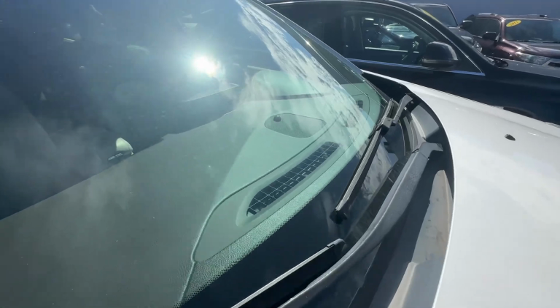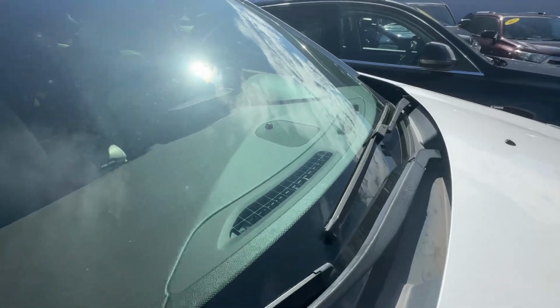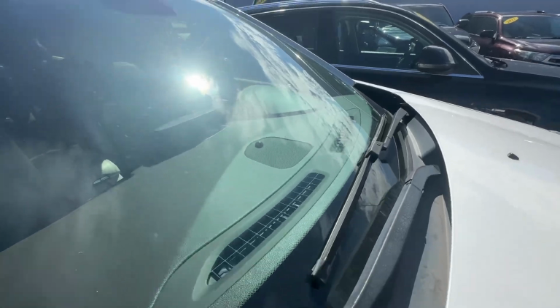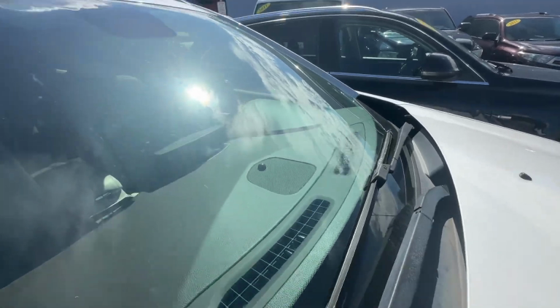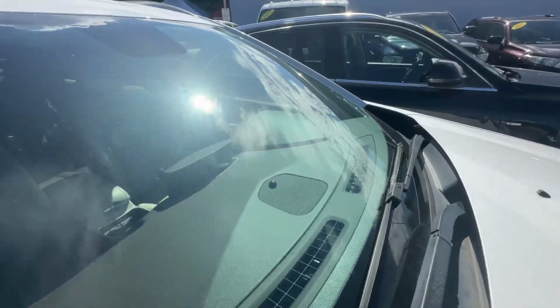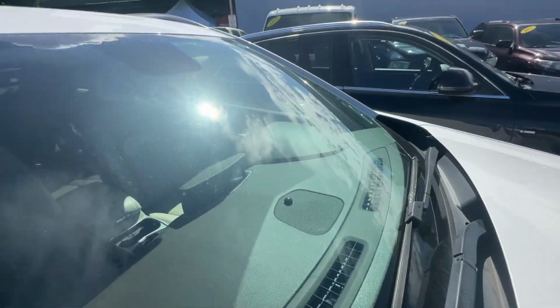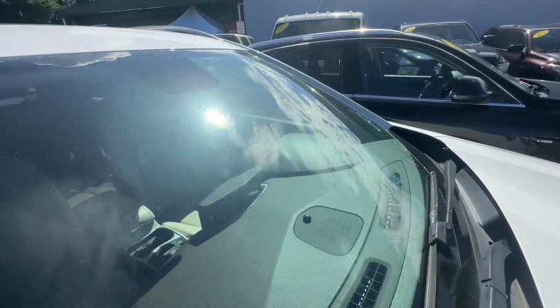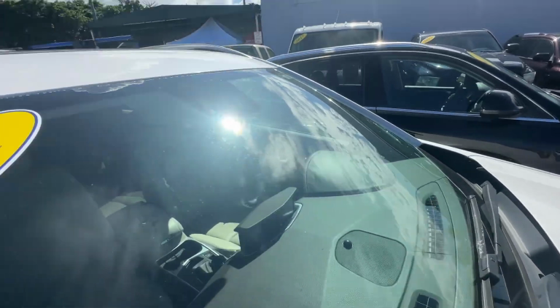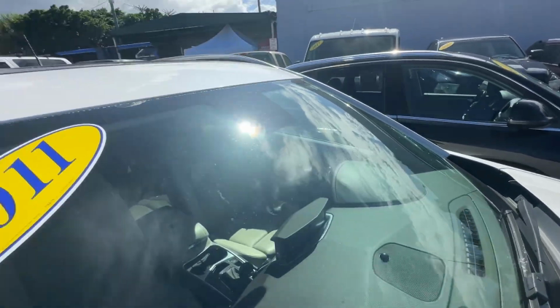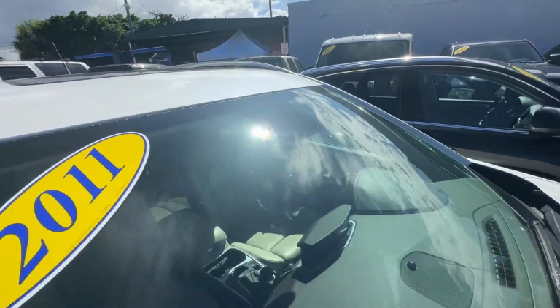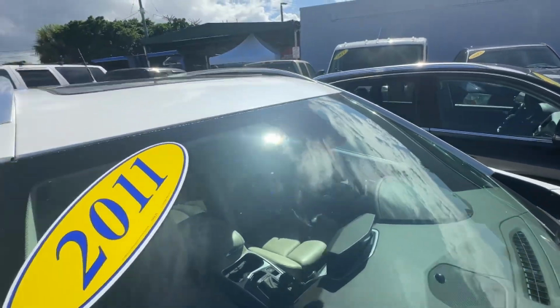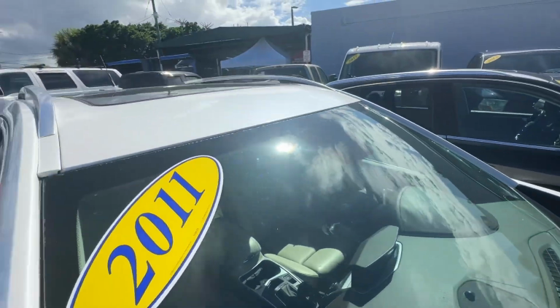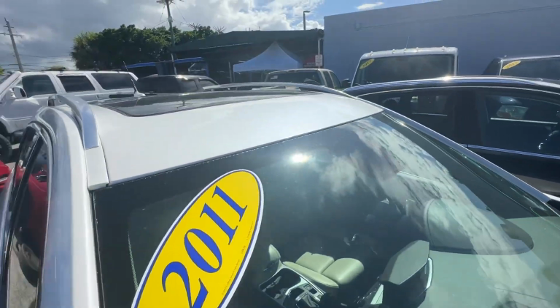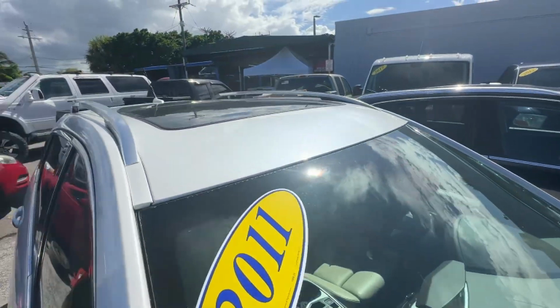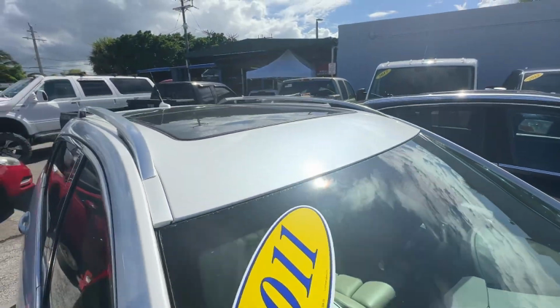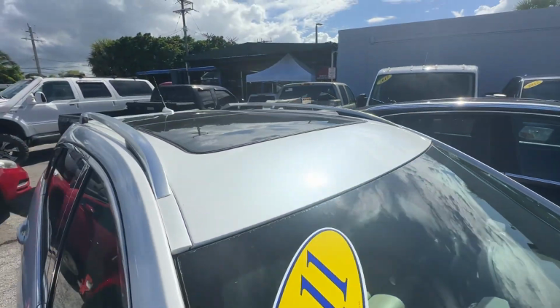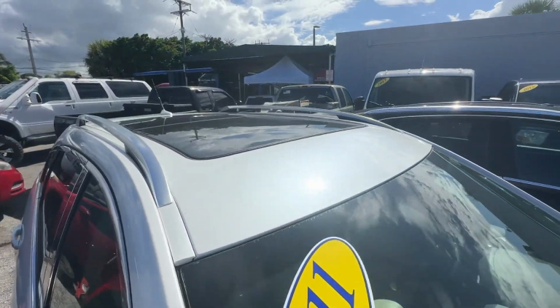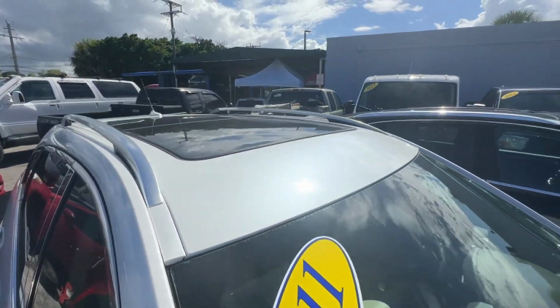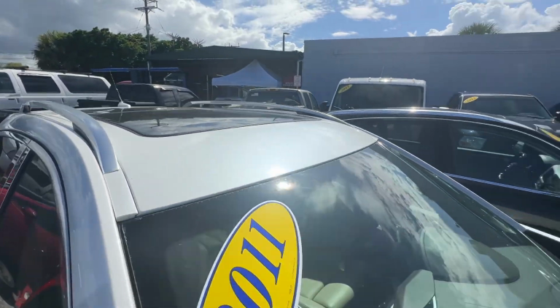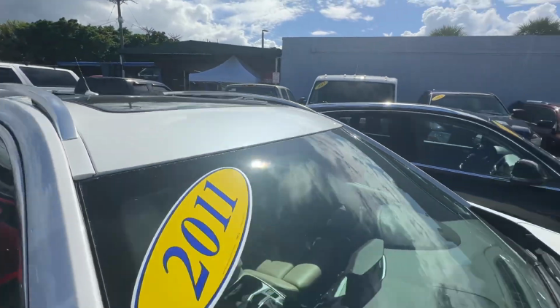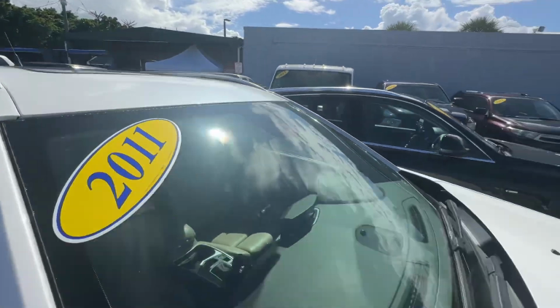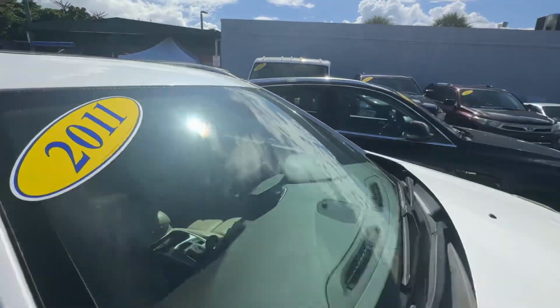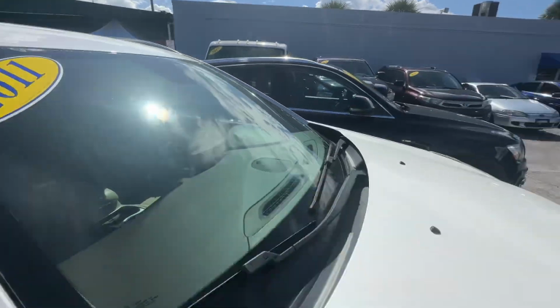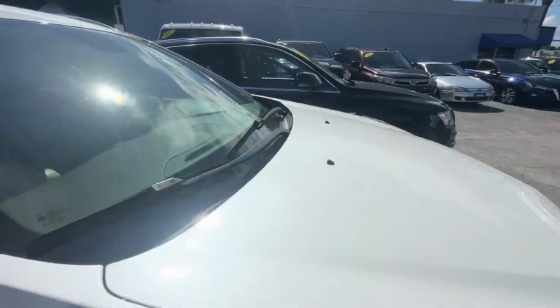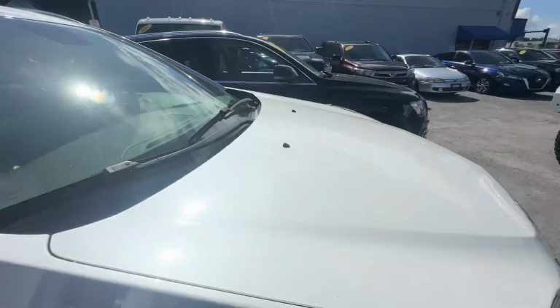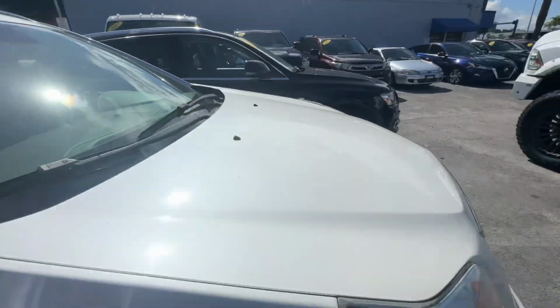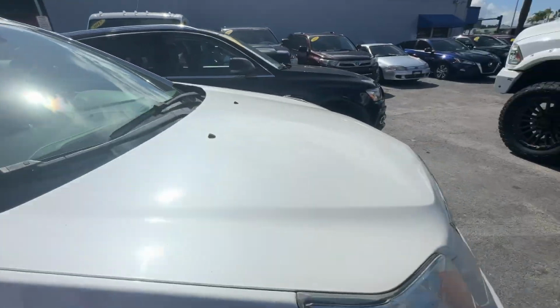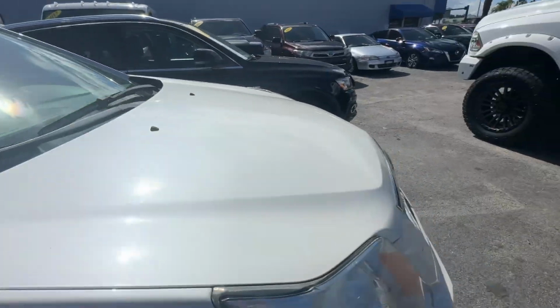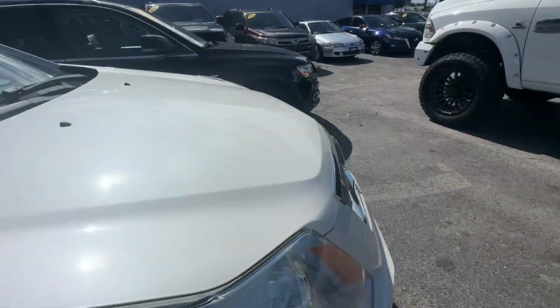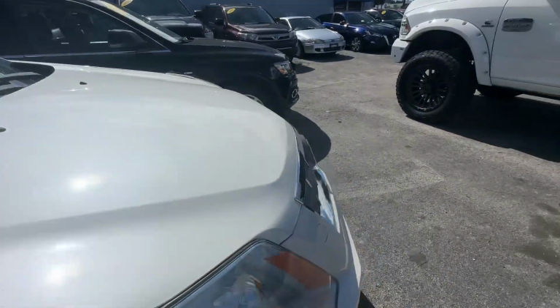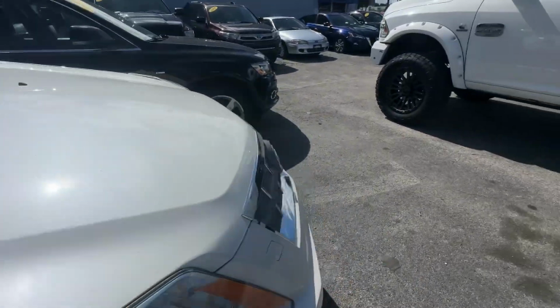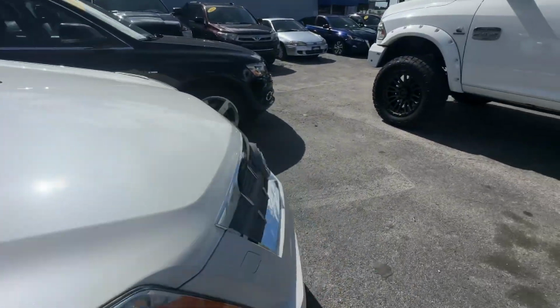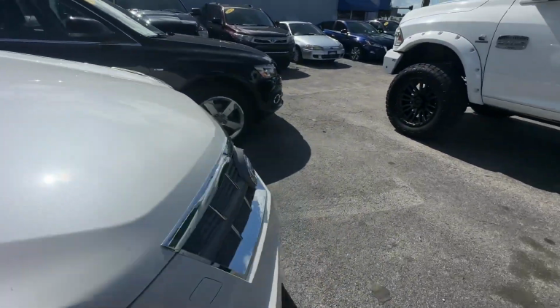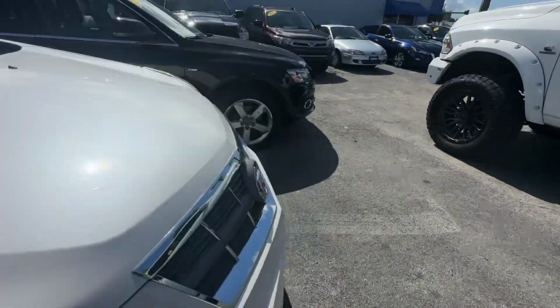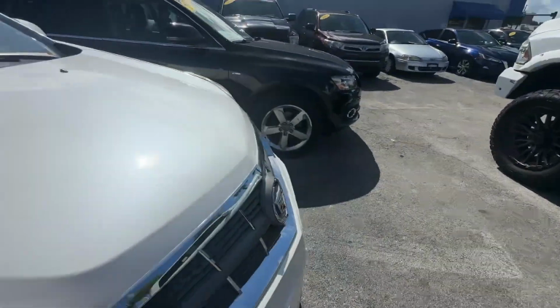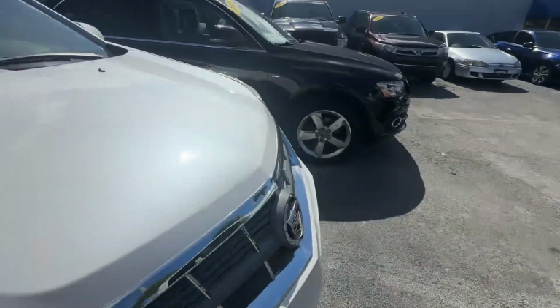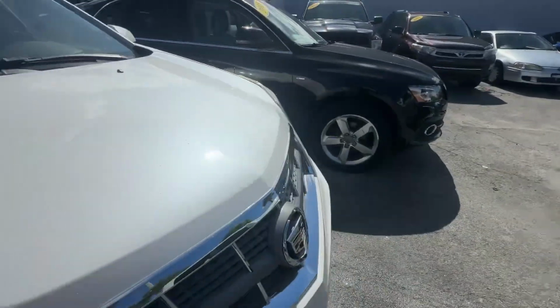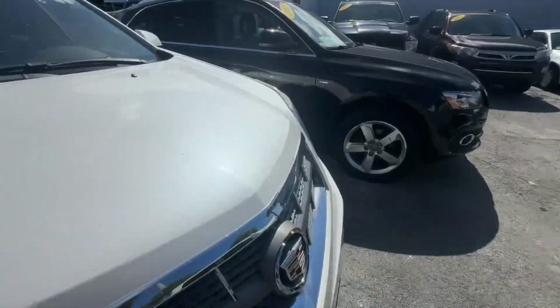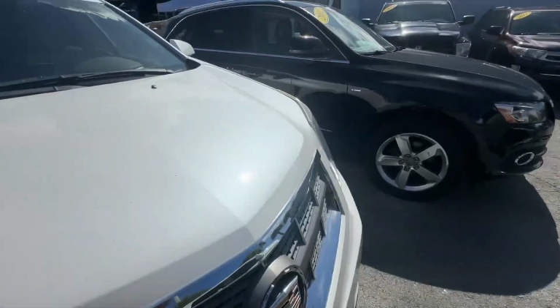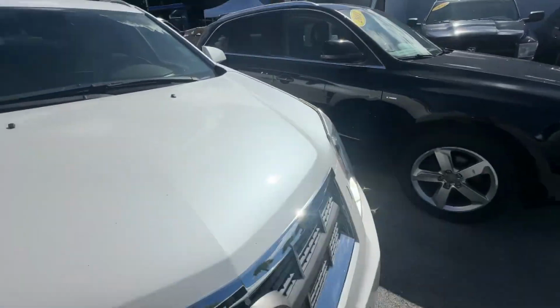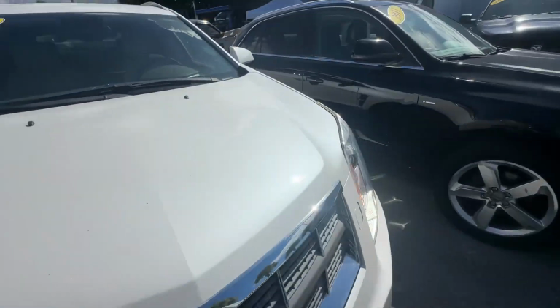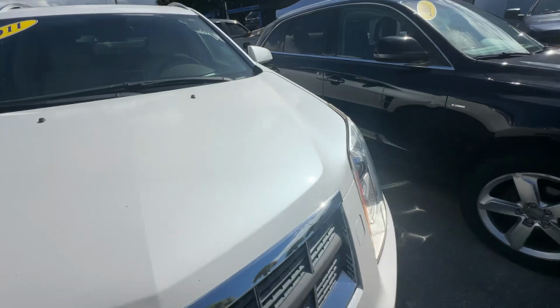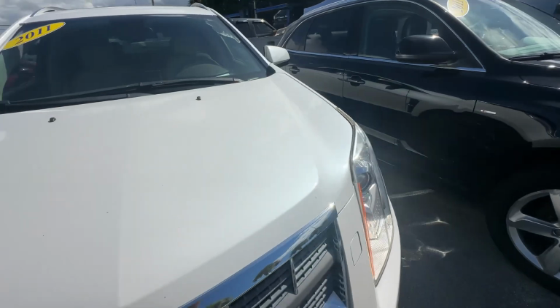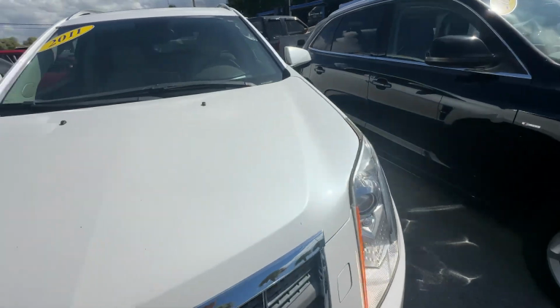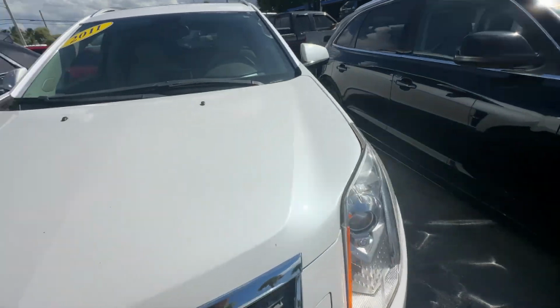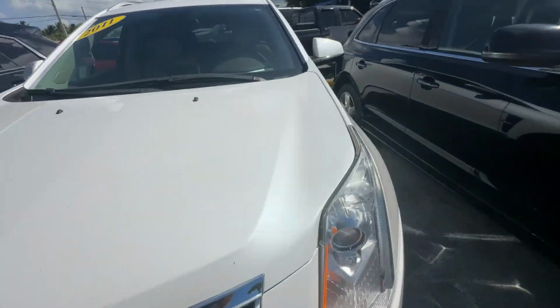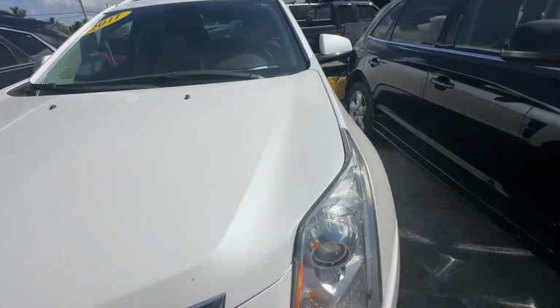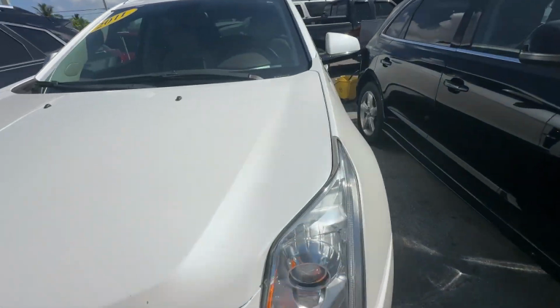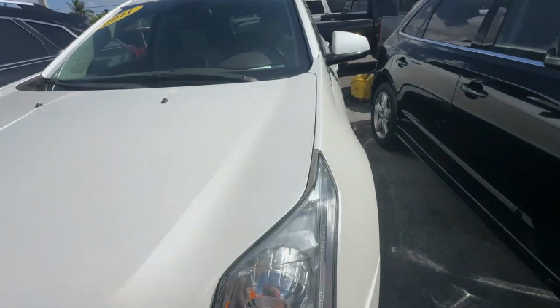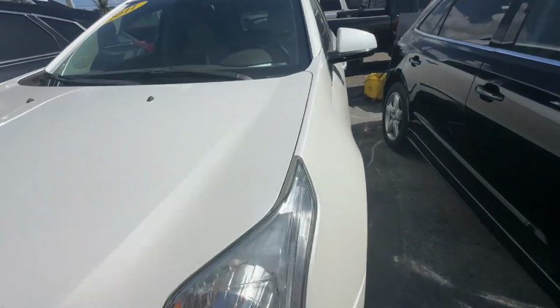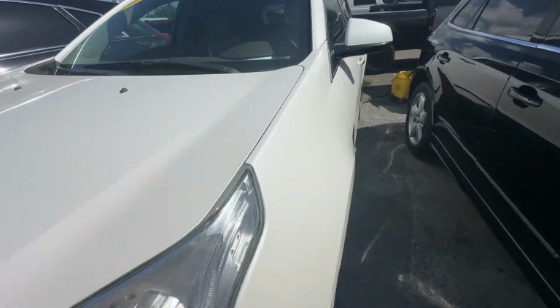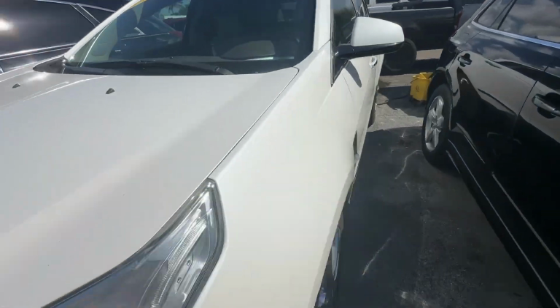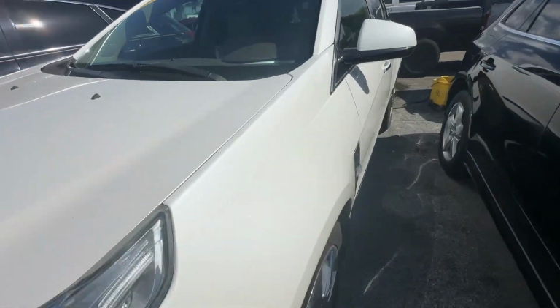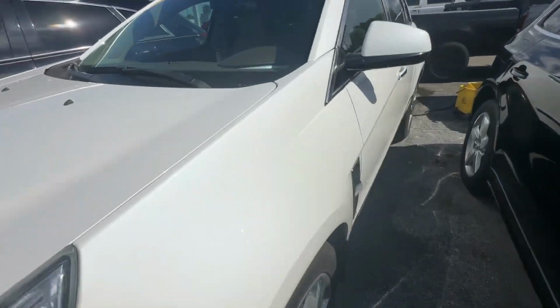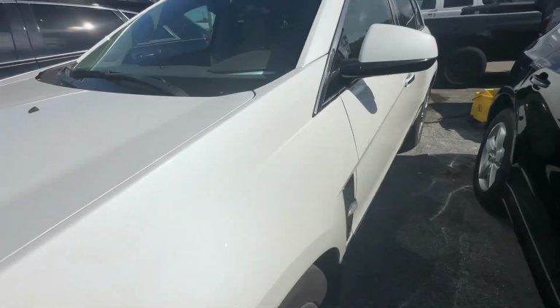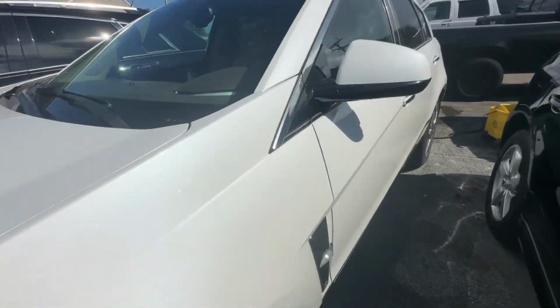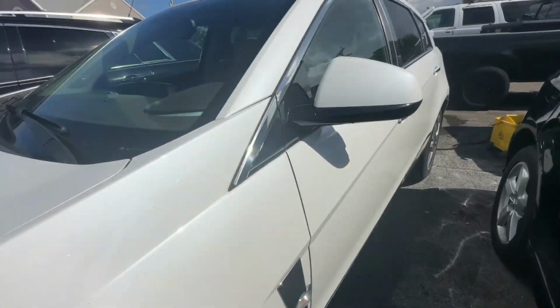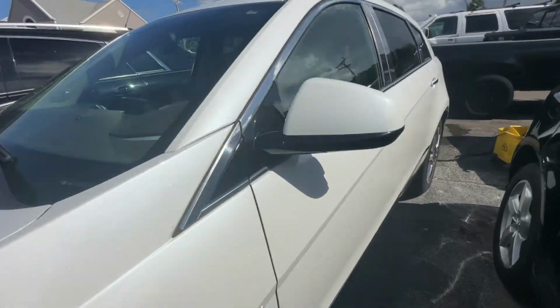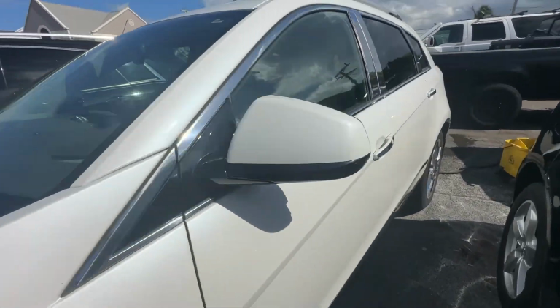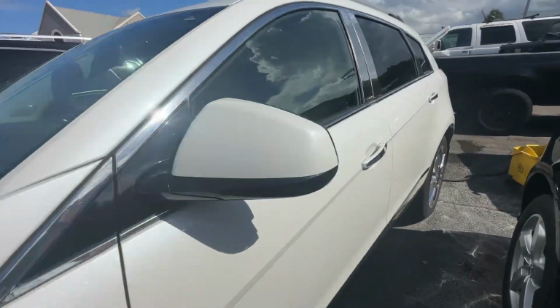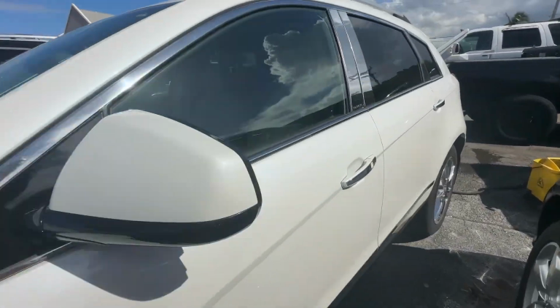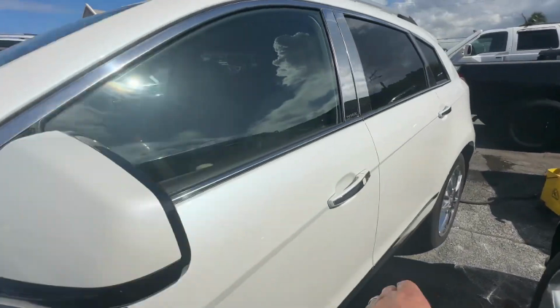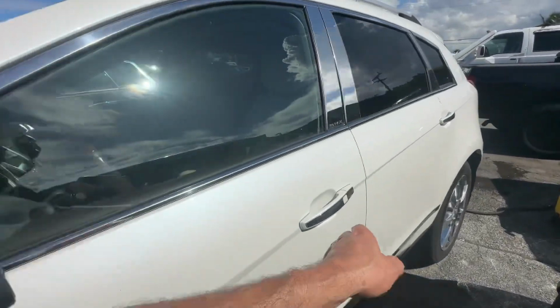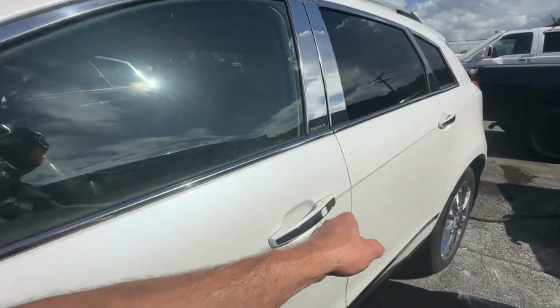No chips, no stars, no bursts, no cracks. There is no smoke smell inside, no mold or mildew smell, and no pet or dander smell.